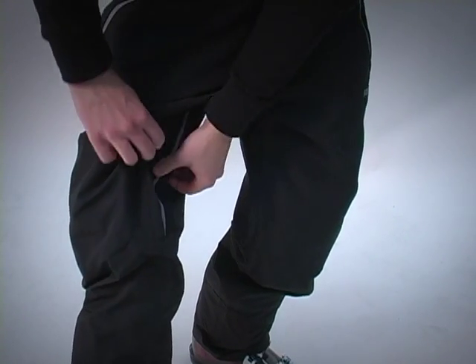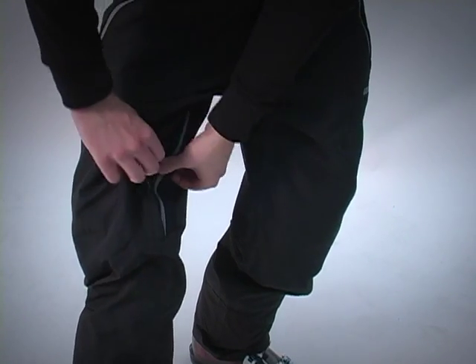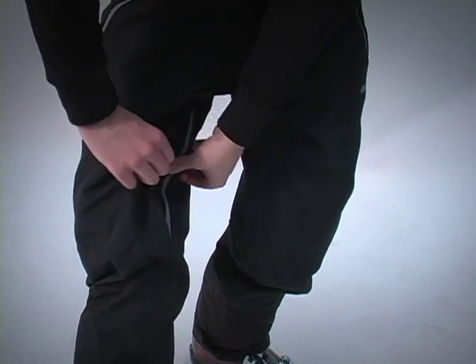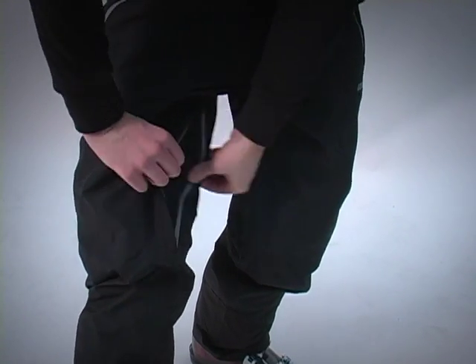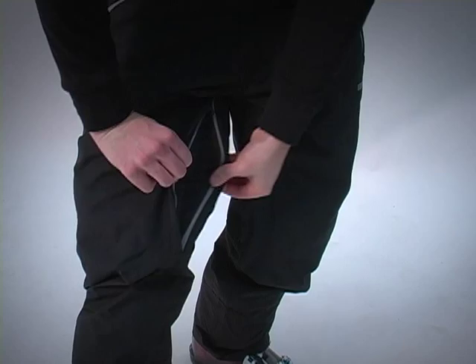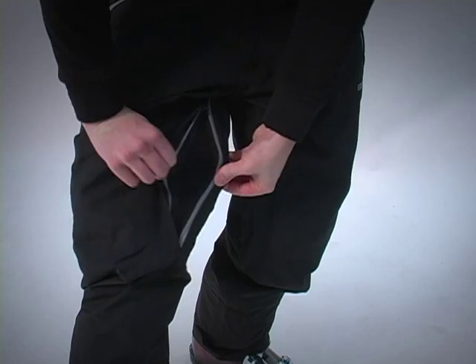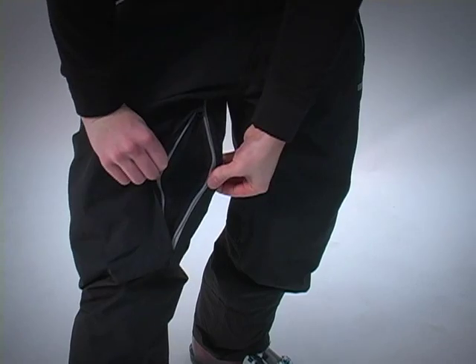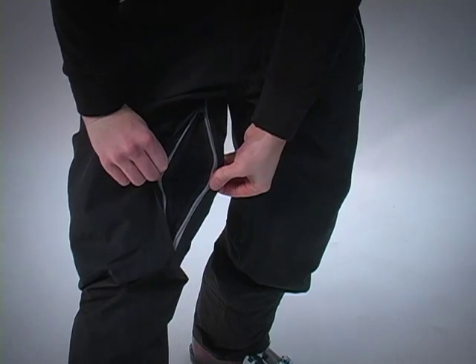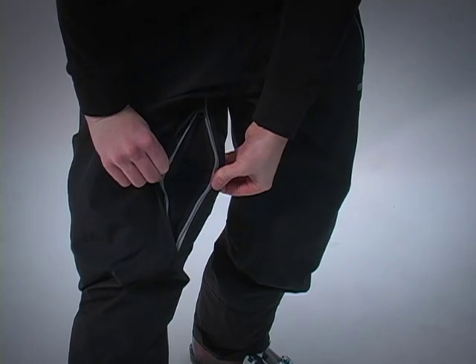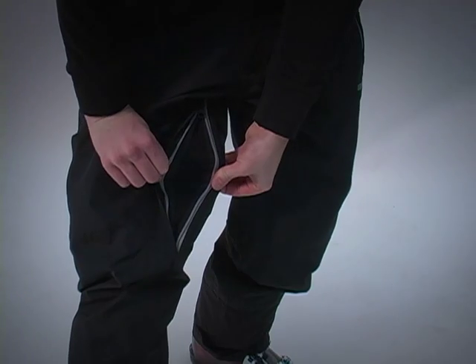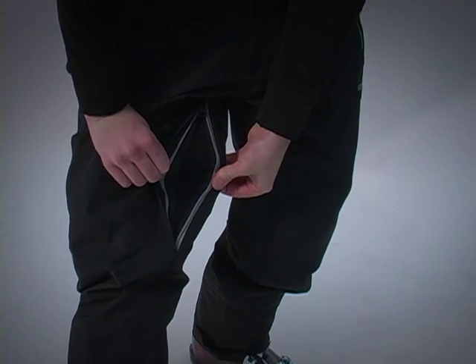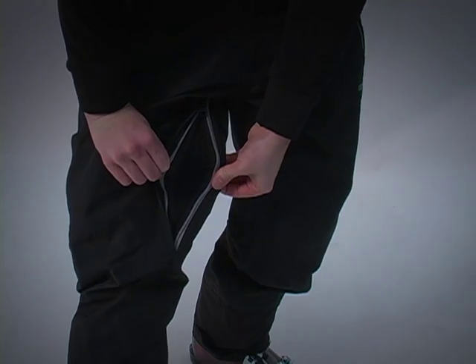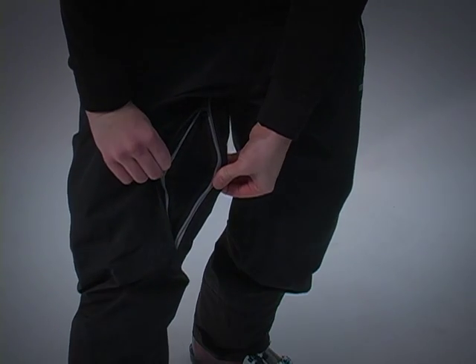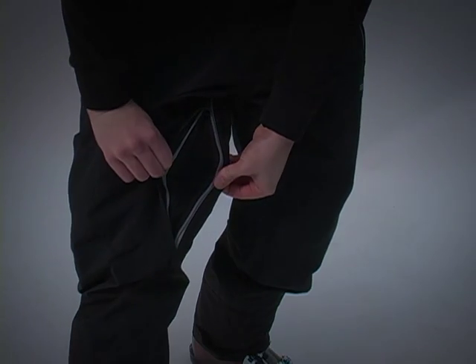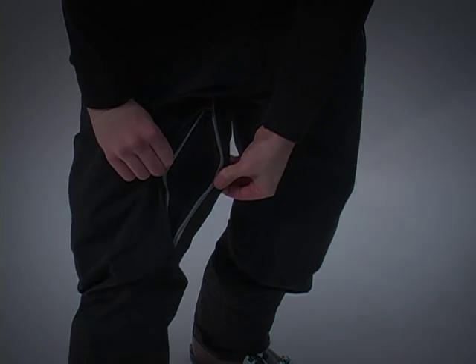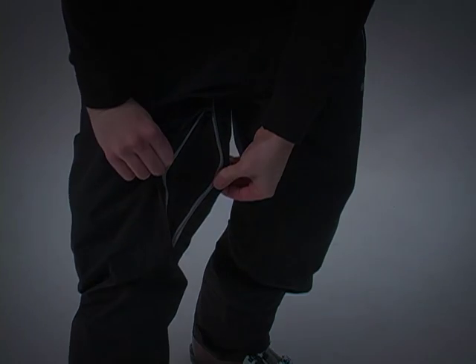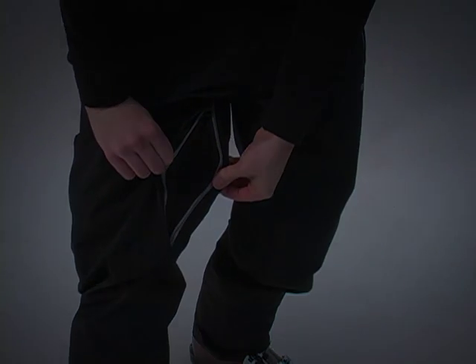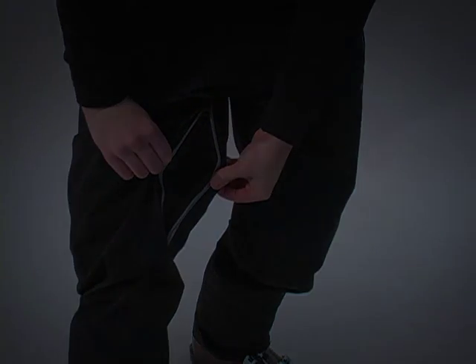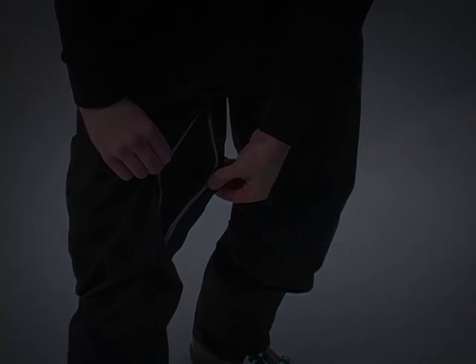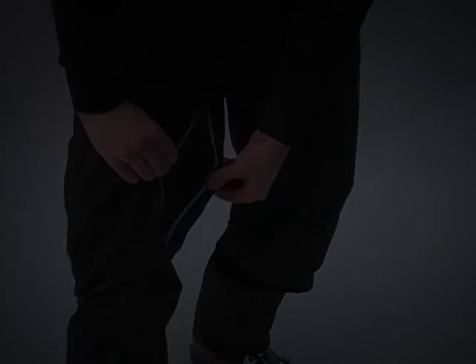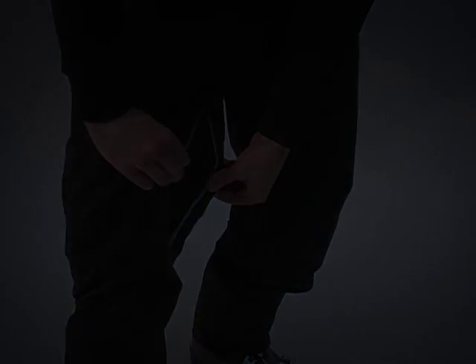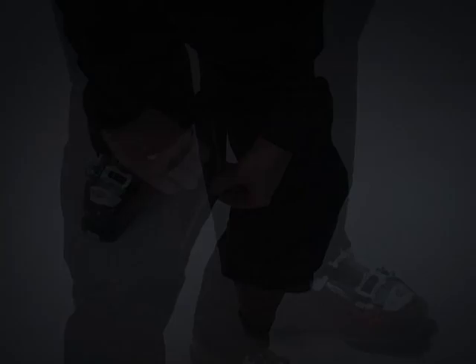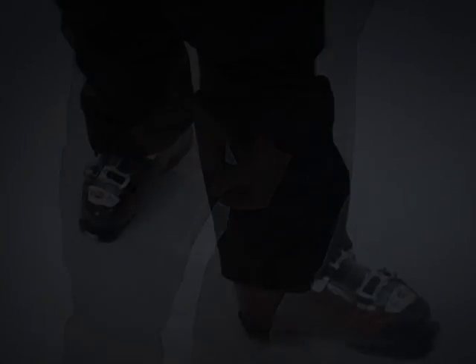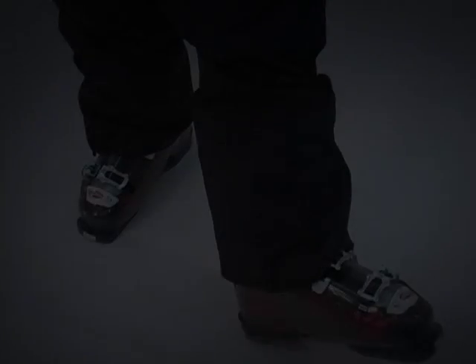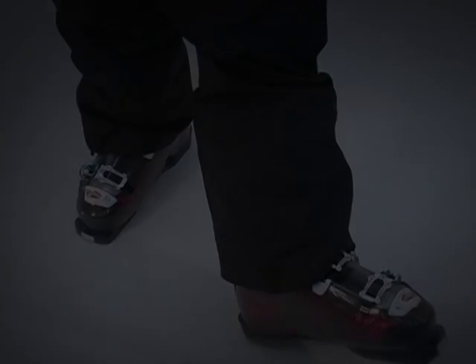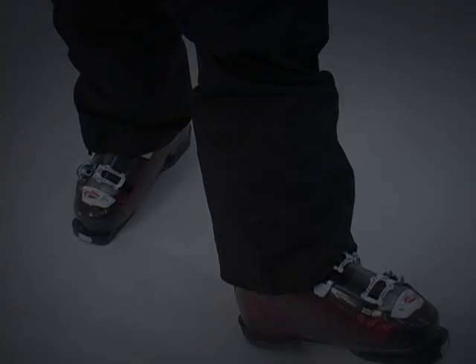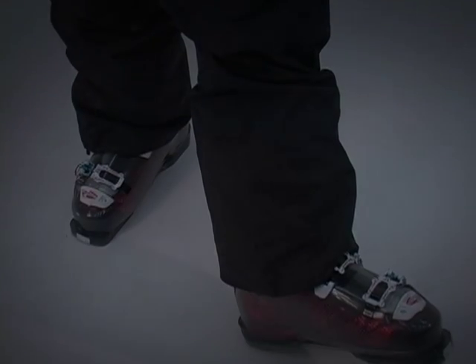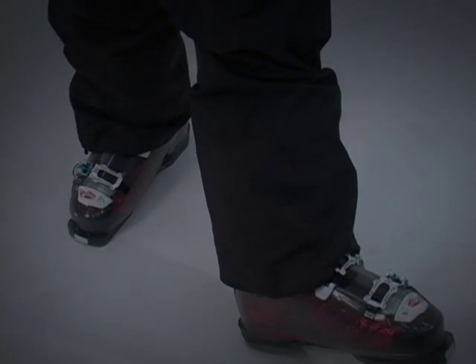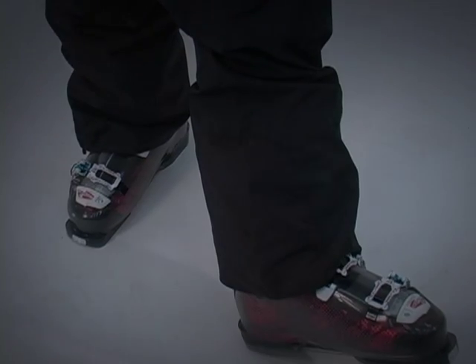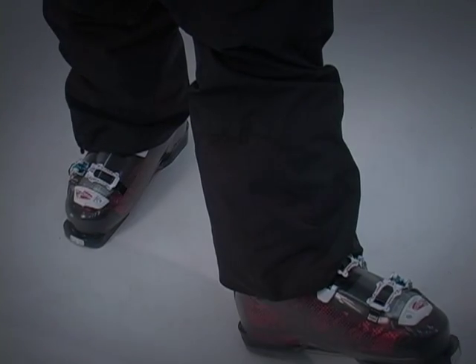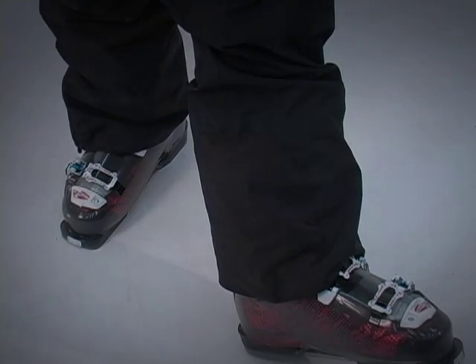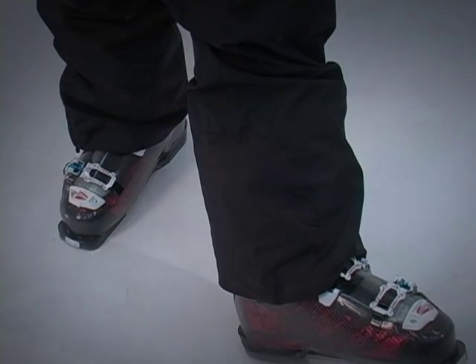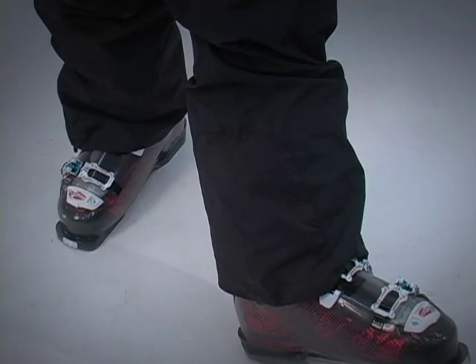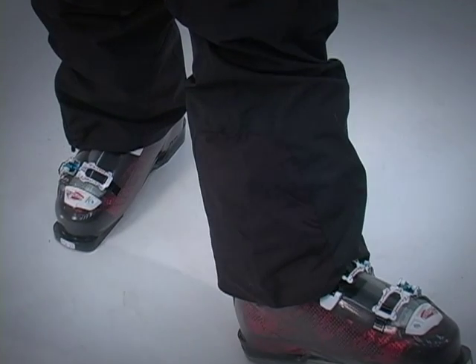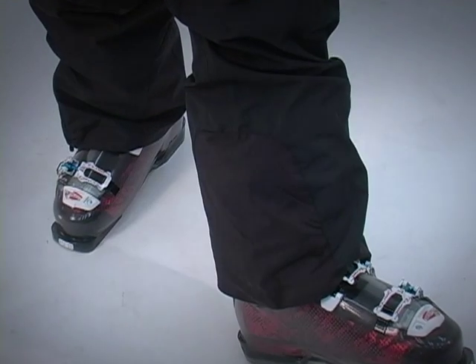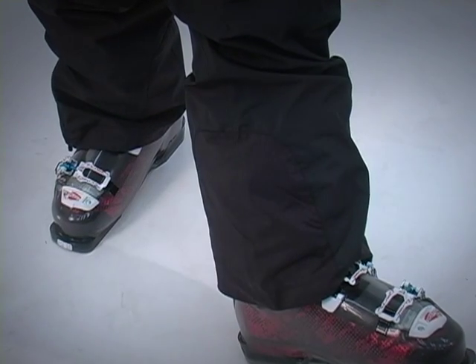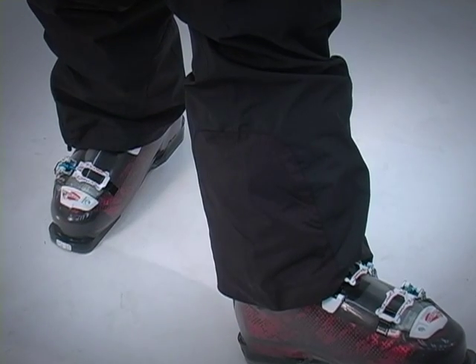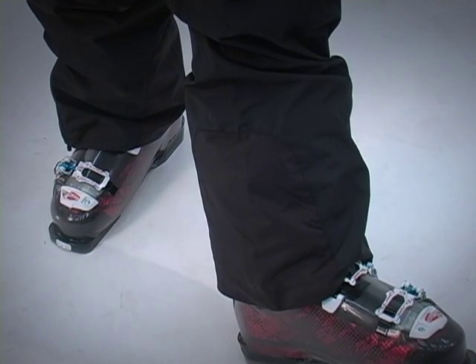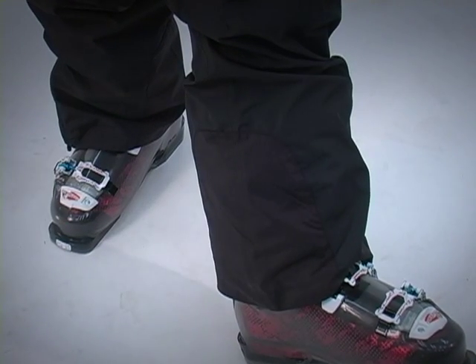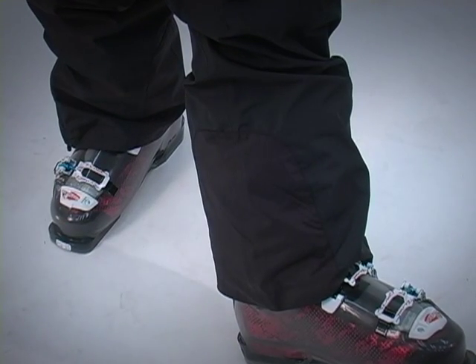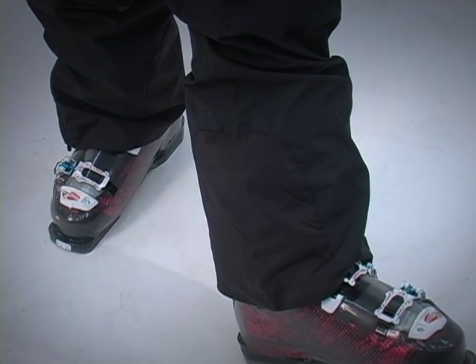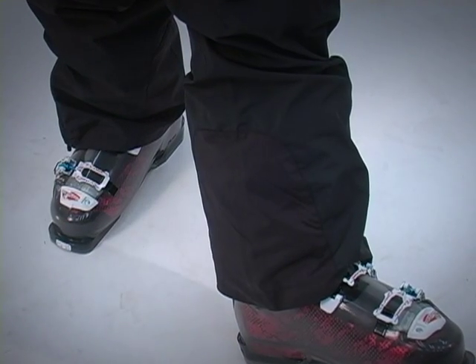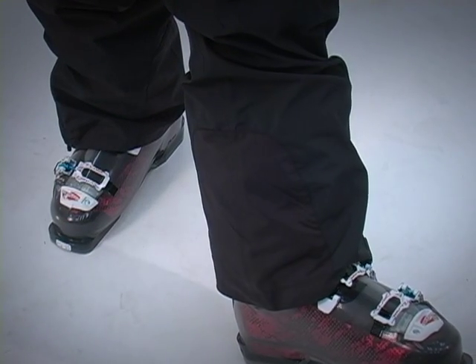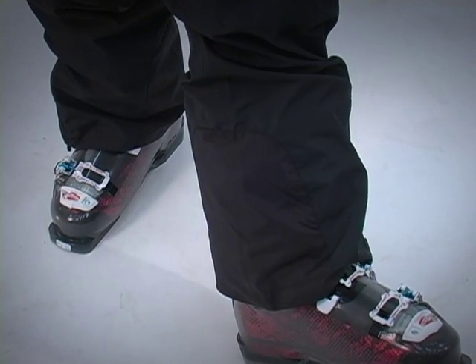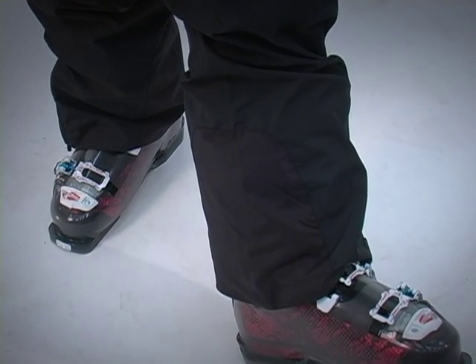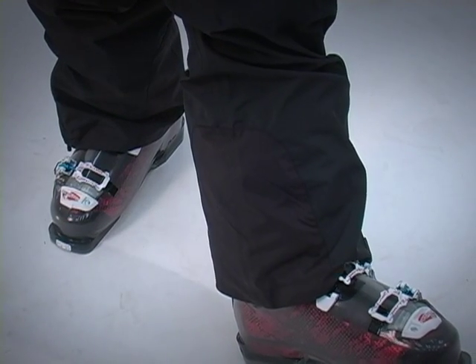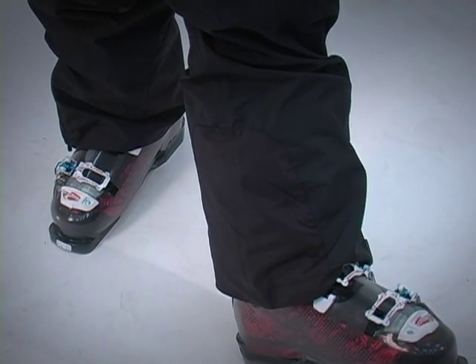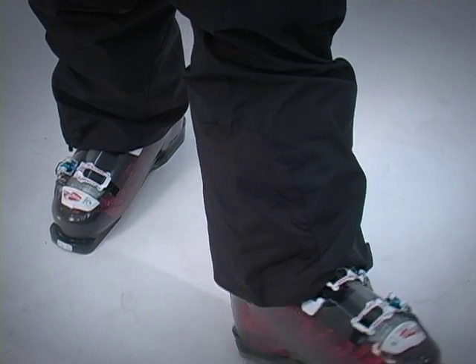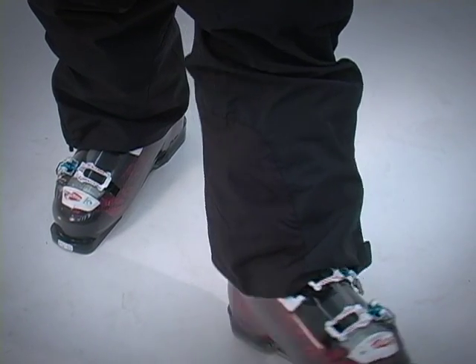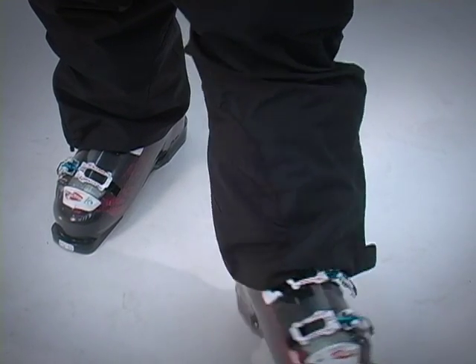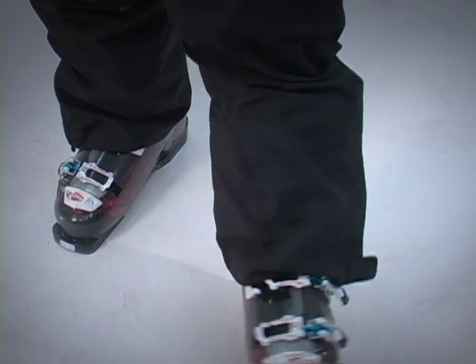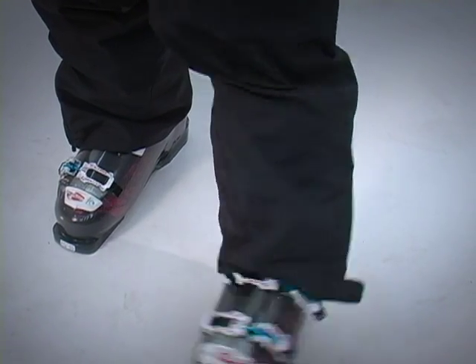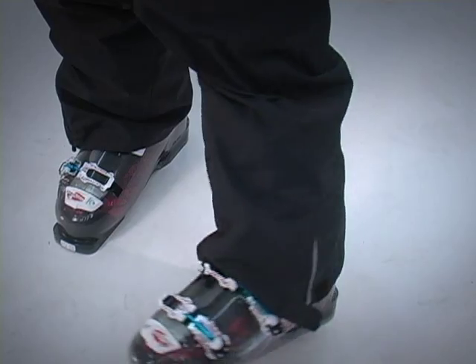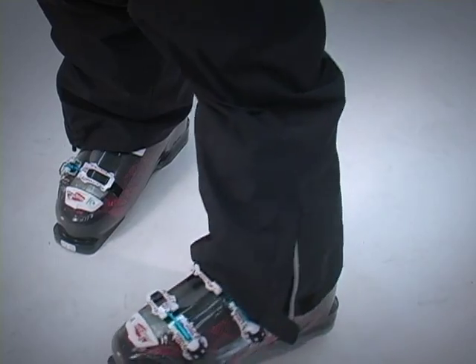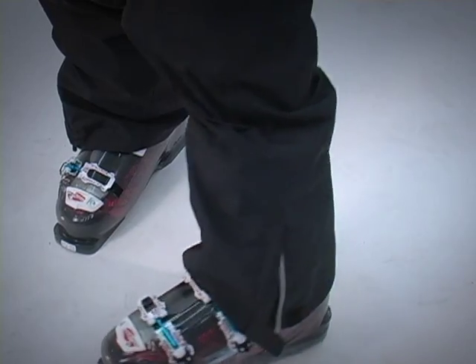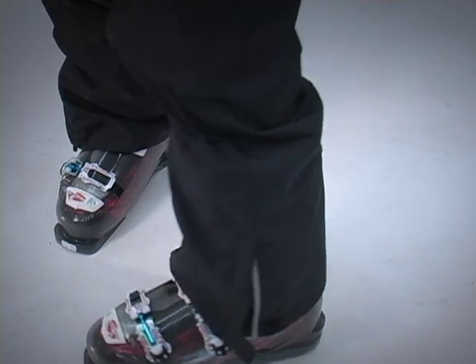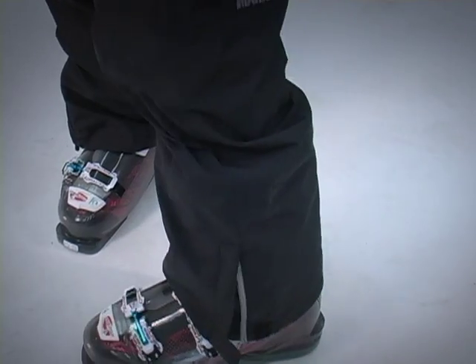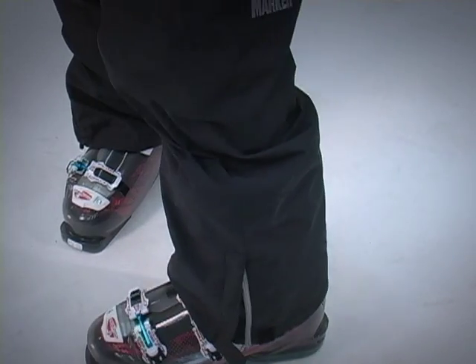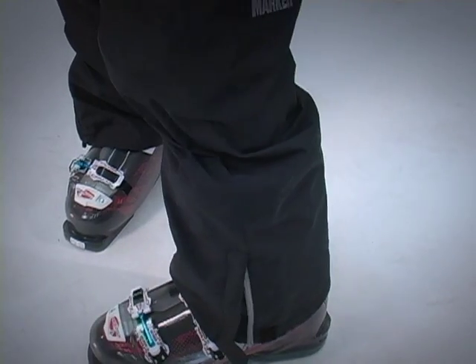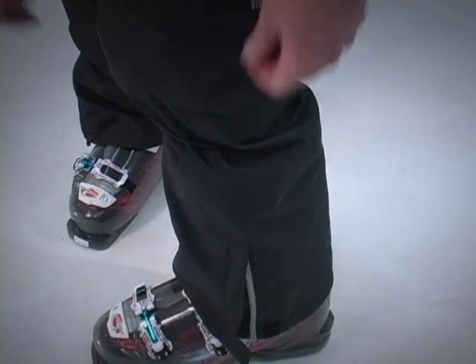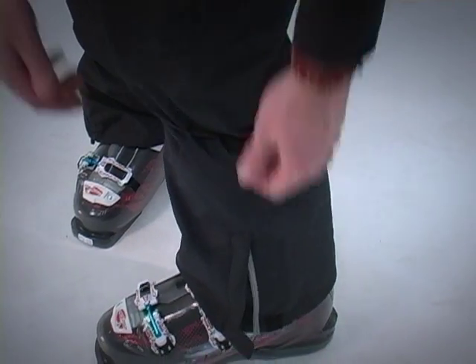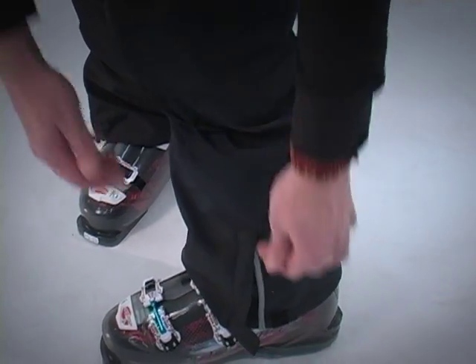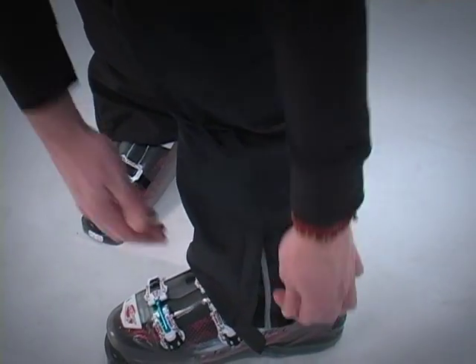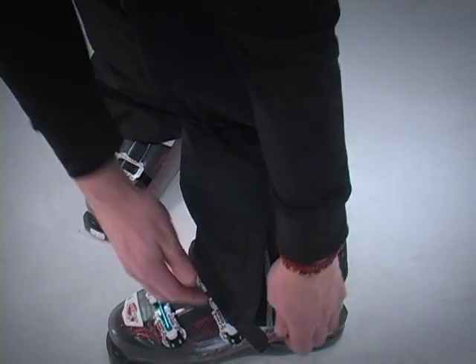The ankles have scuff guards to protect them from sharp ski edges, and adjustable leg gaiters with grip or elastic keeps snow out of your boots.